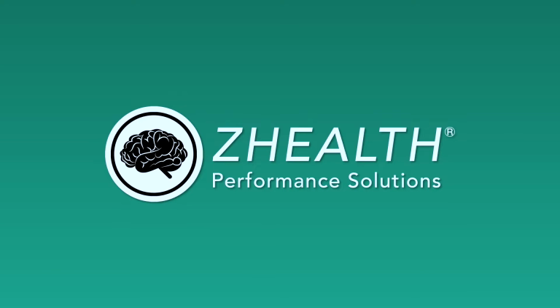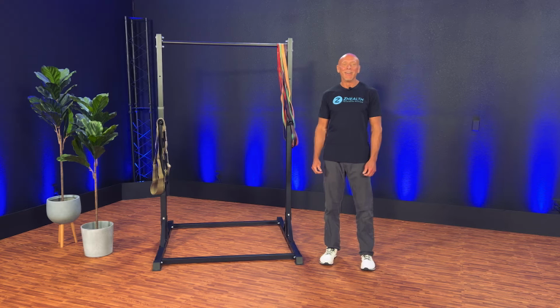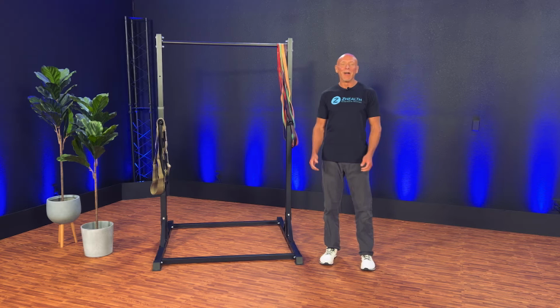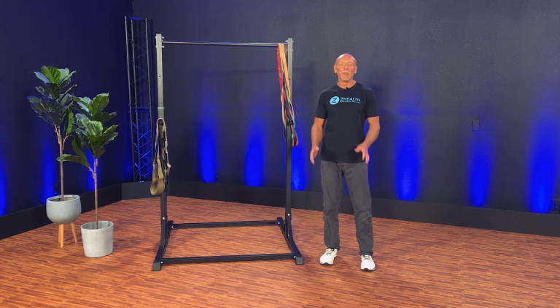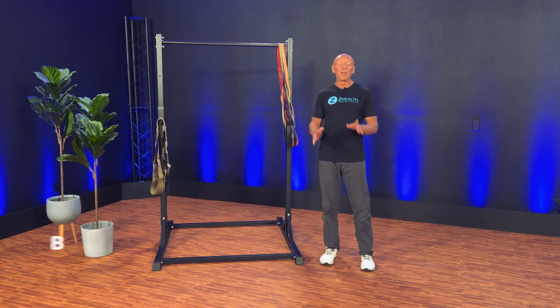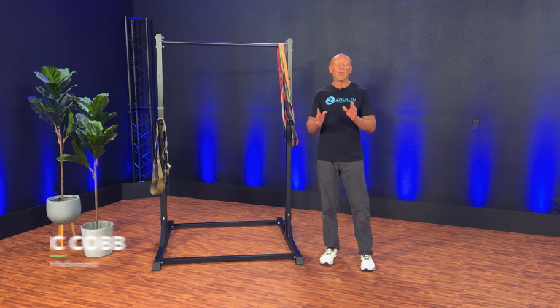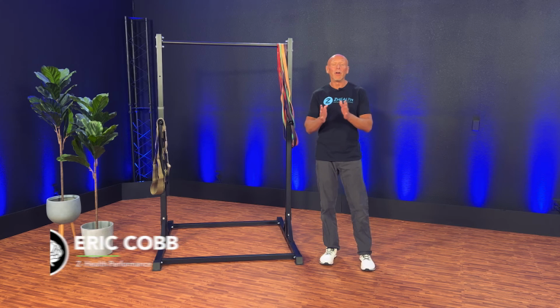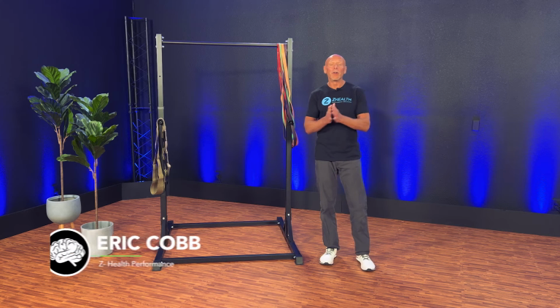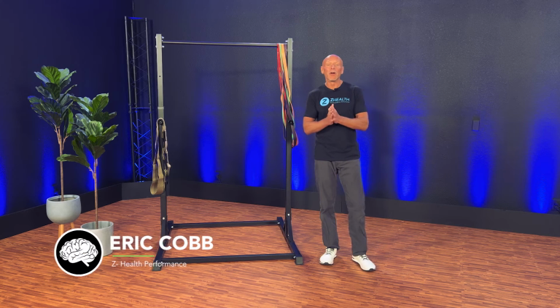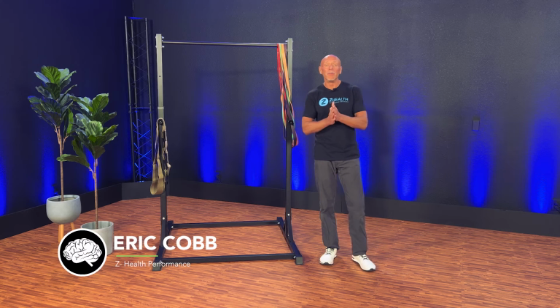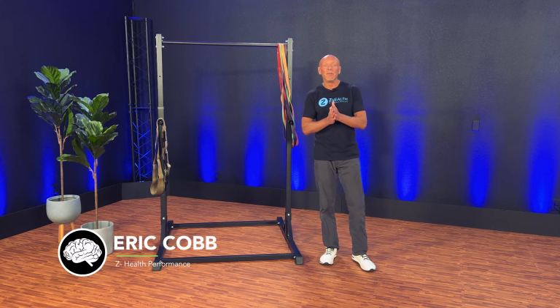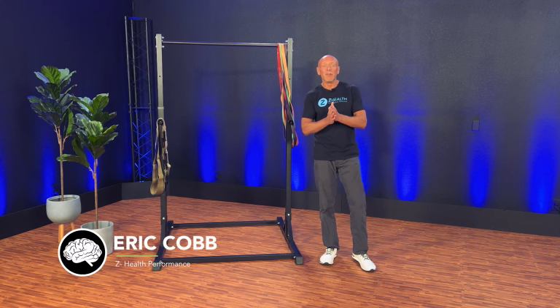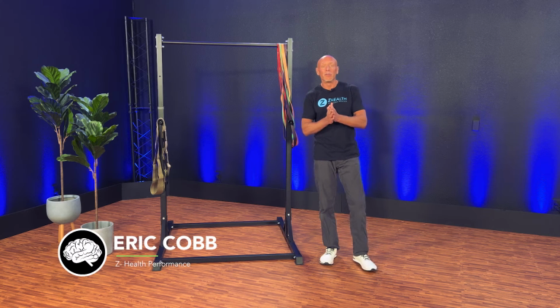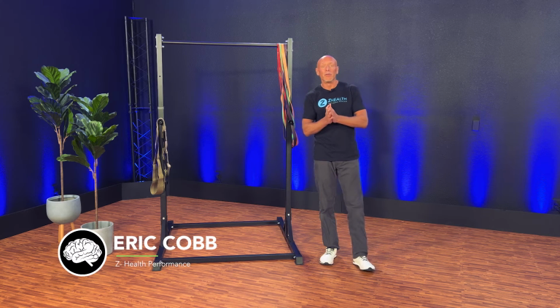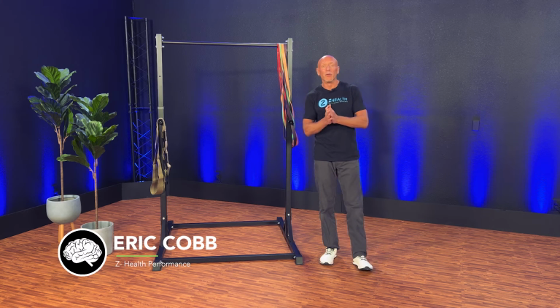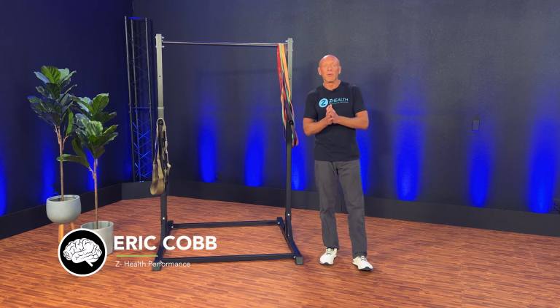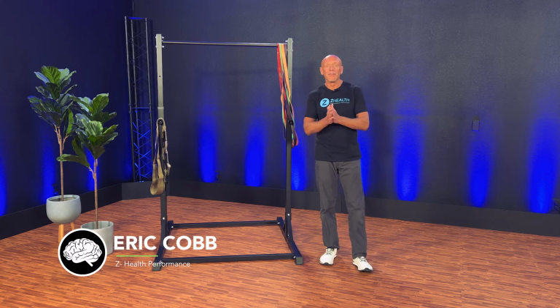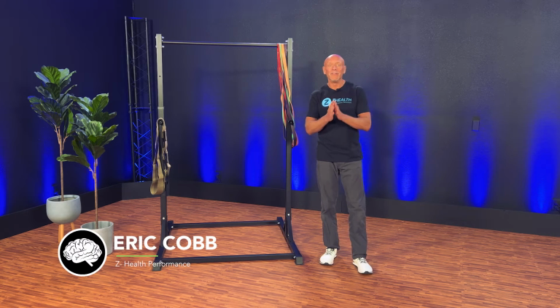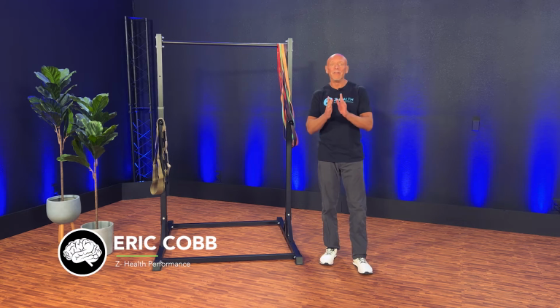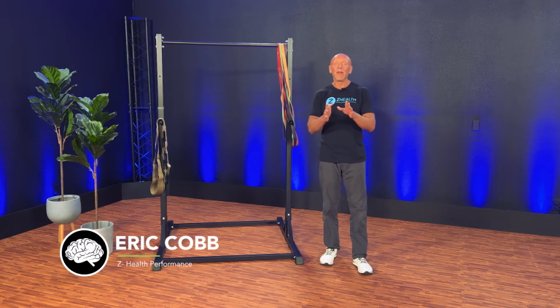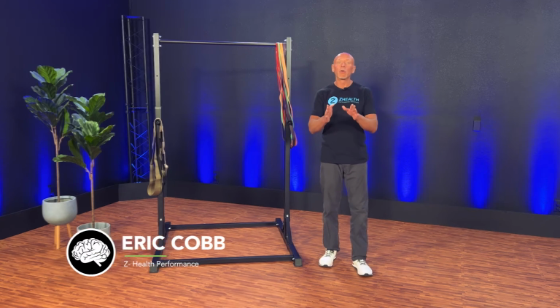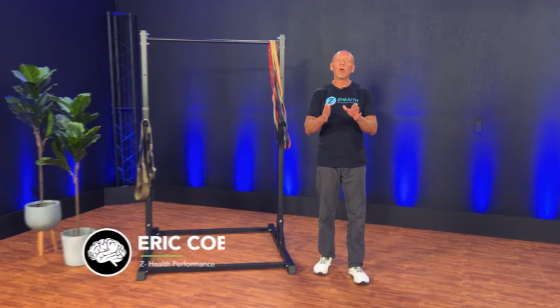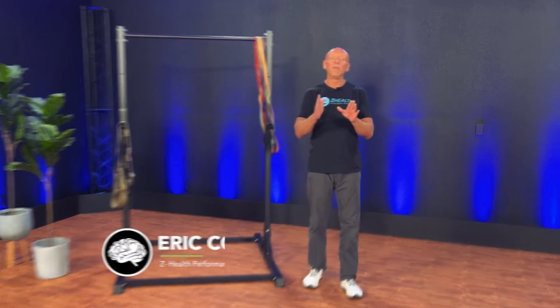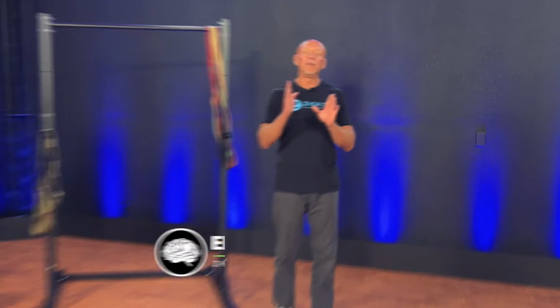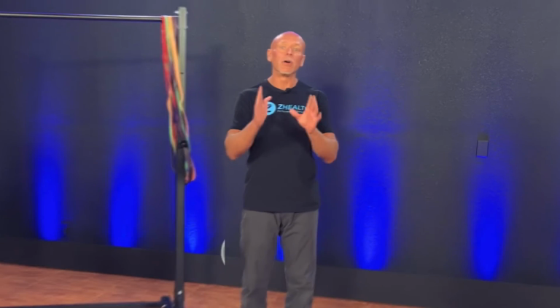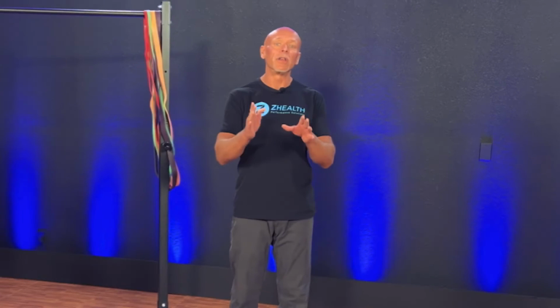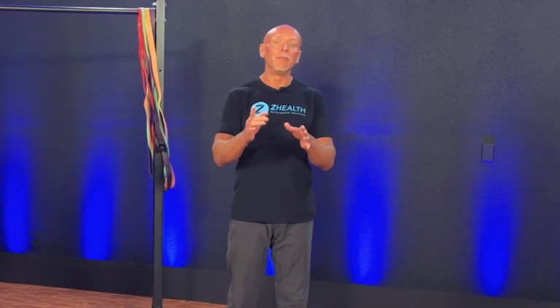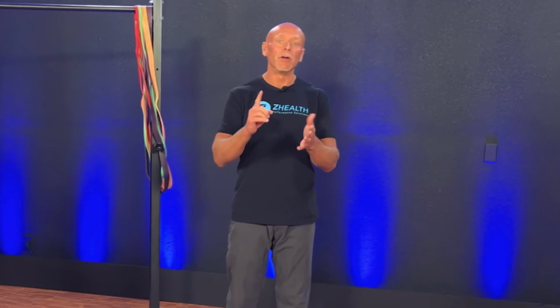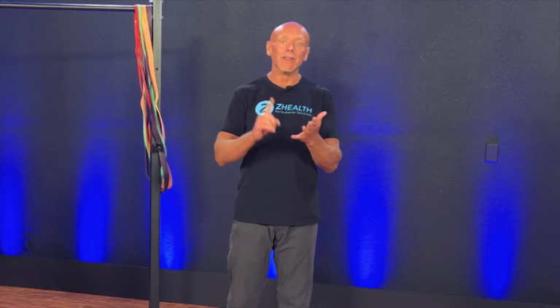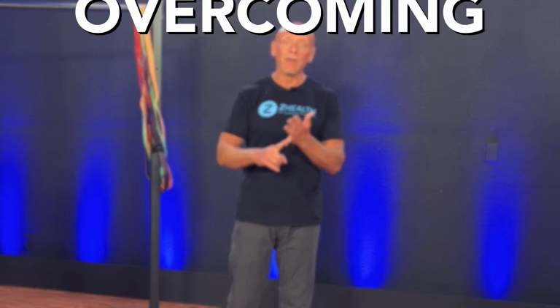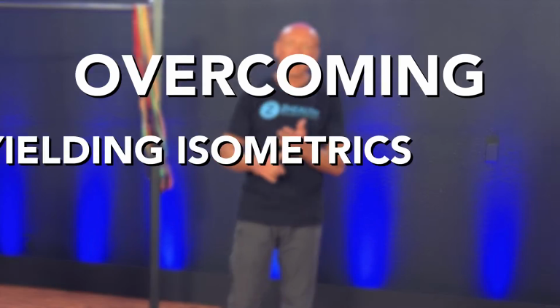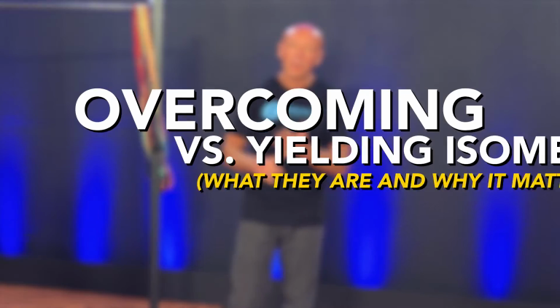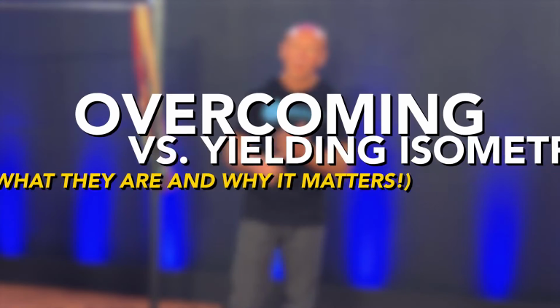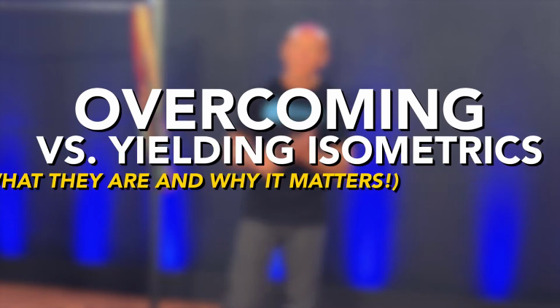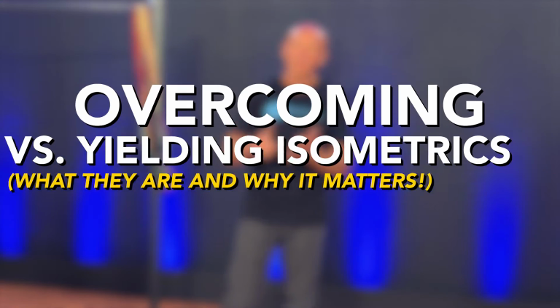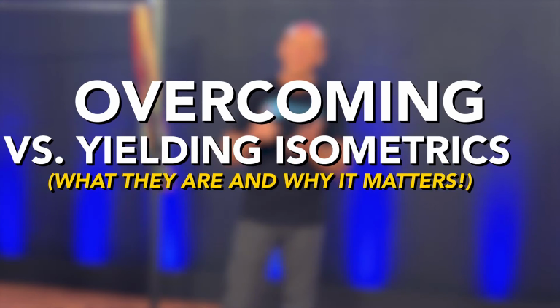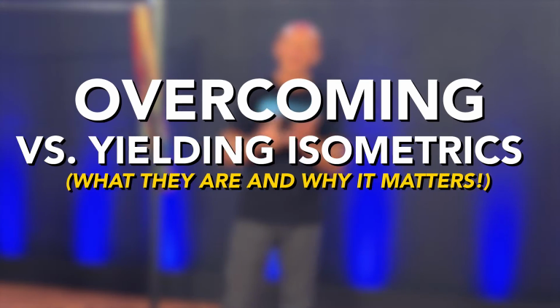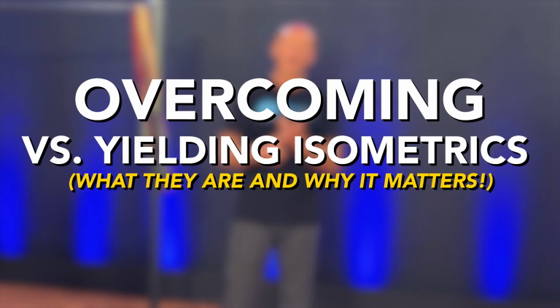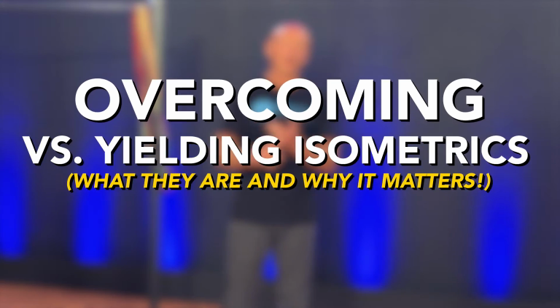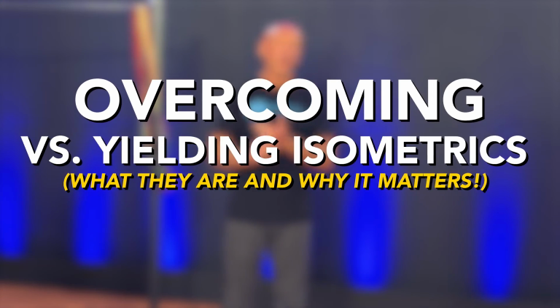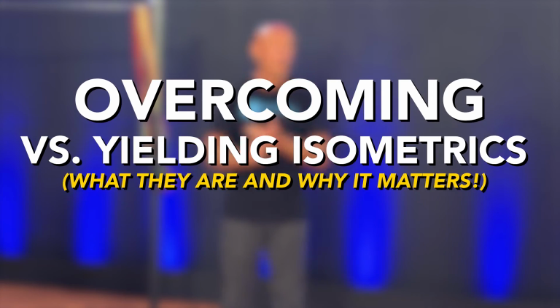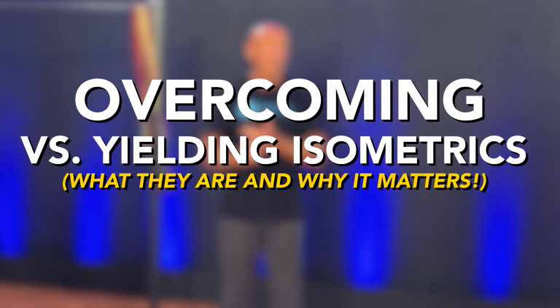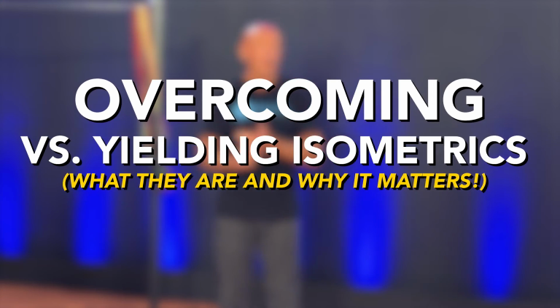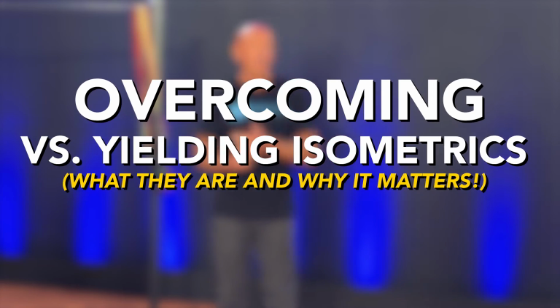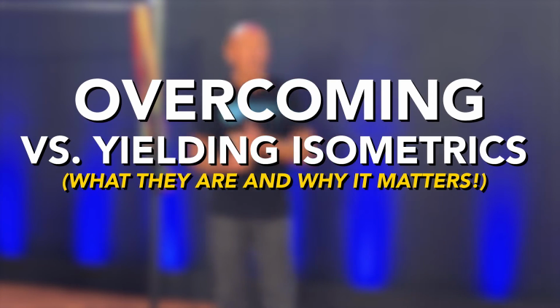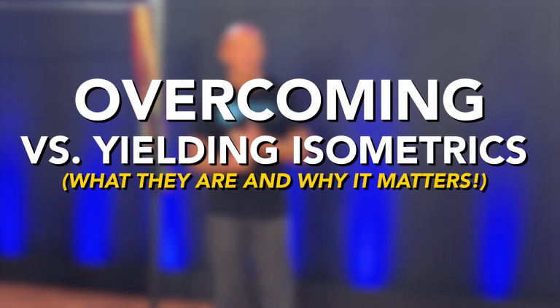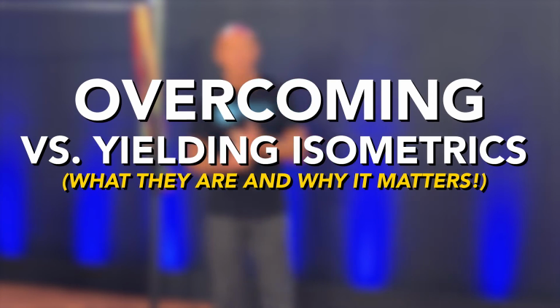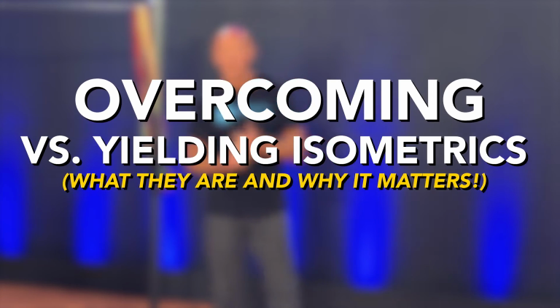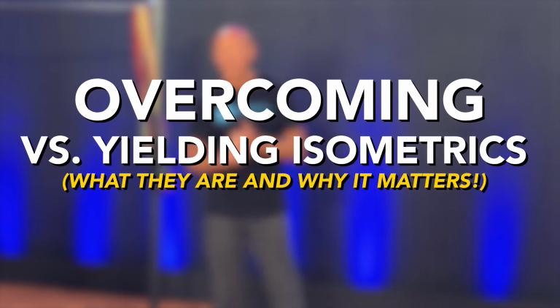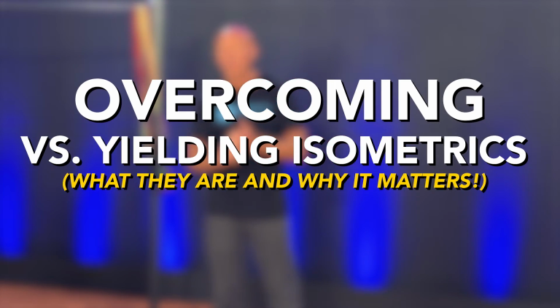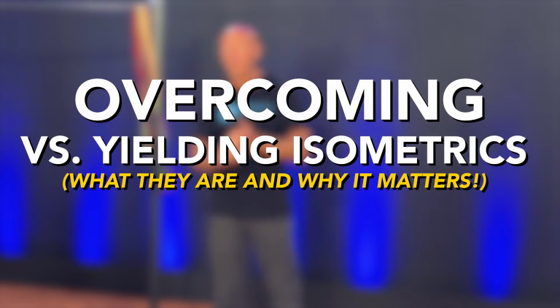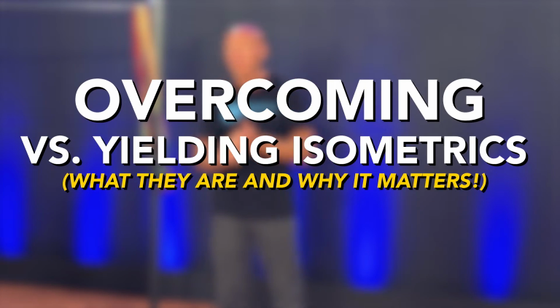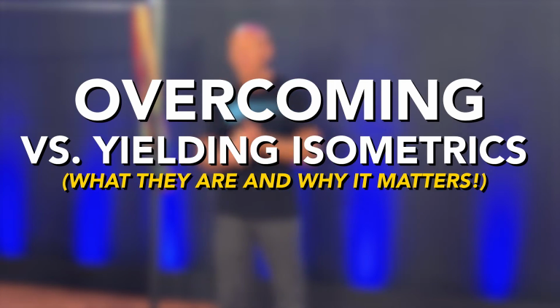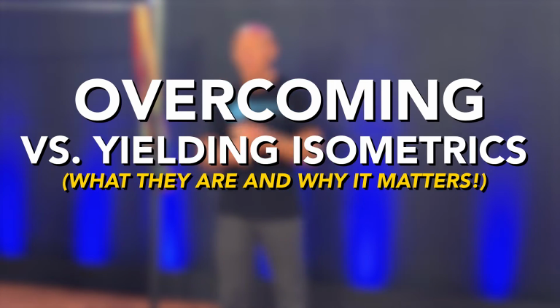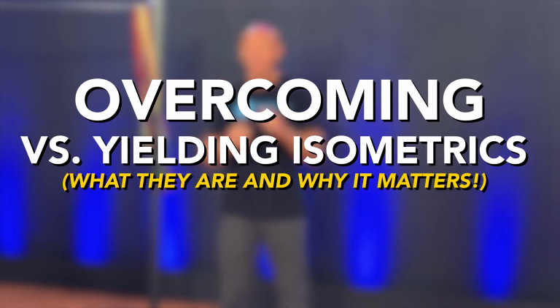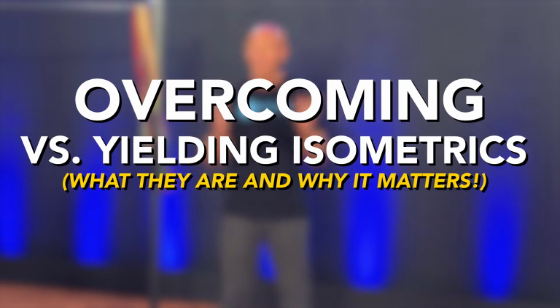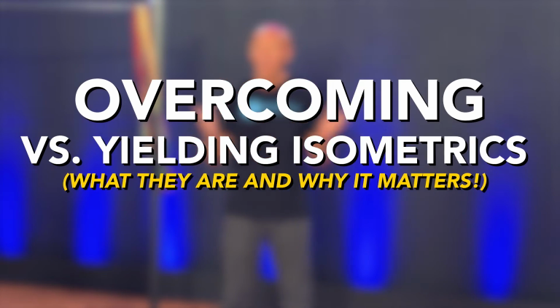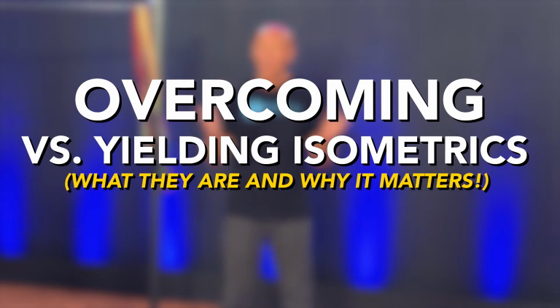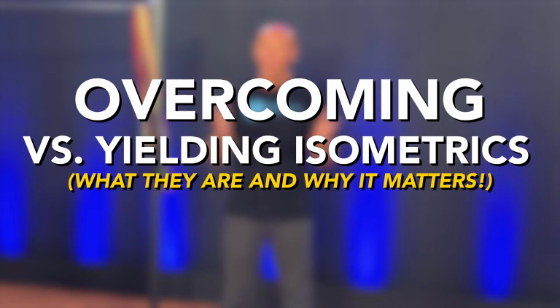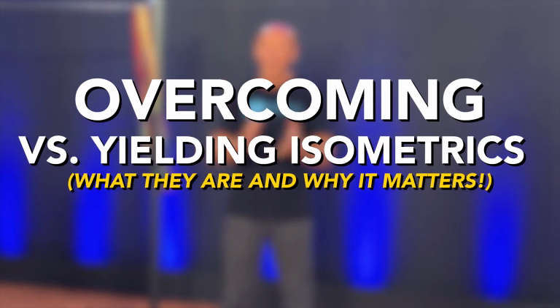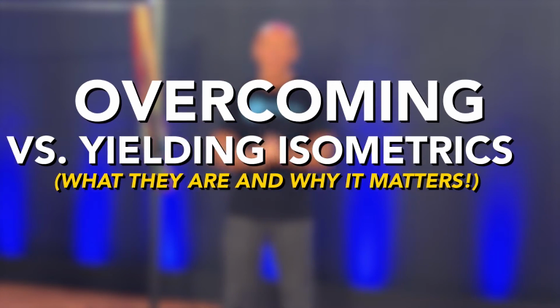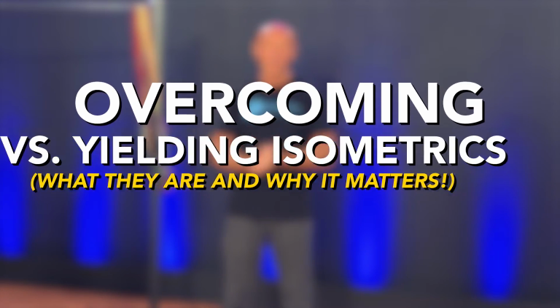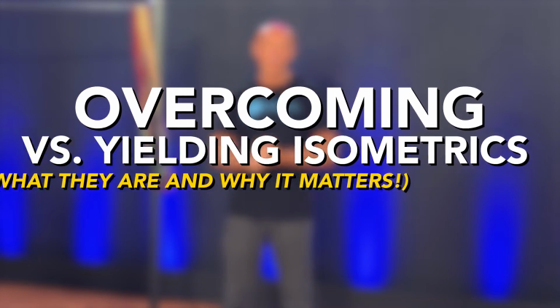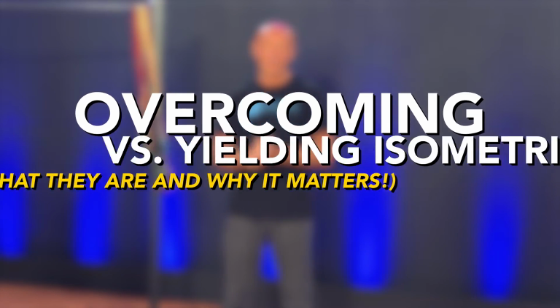Hi, I'm Dr. Eric Cobb of Z-Health Performance, and today we're going to be talking about yielding versus overcoming isometrics — what they are and why that matters.